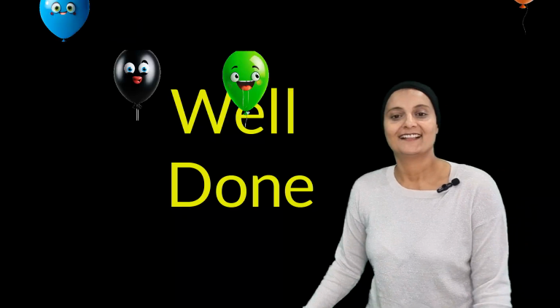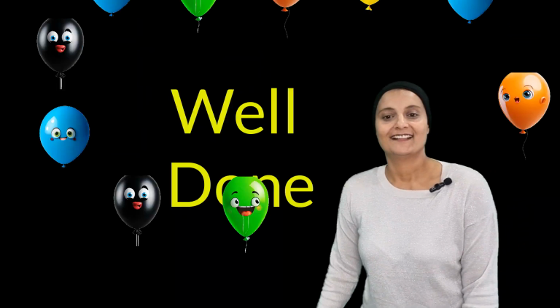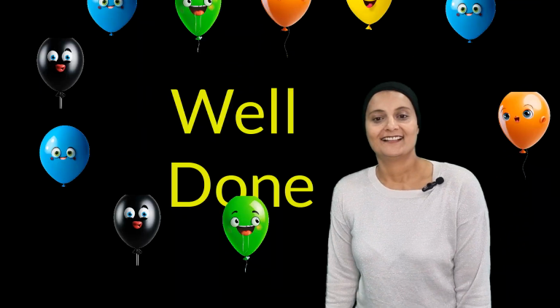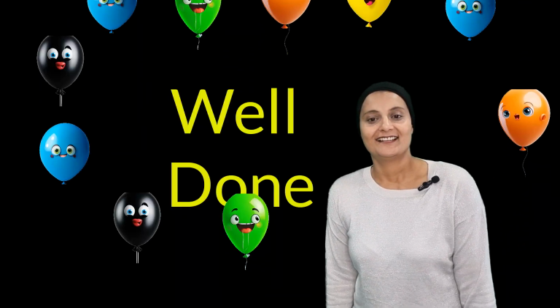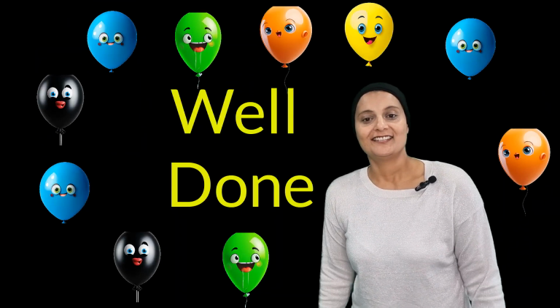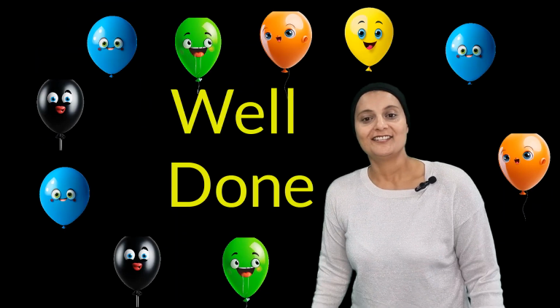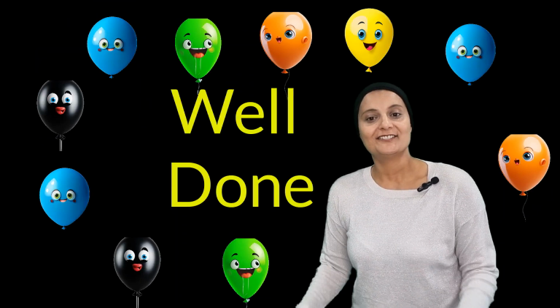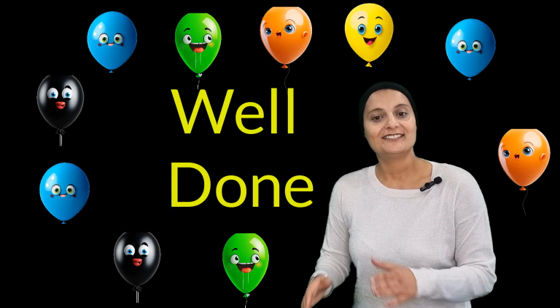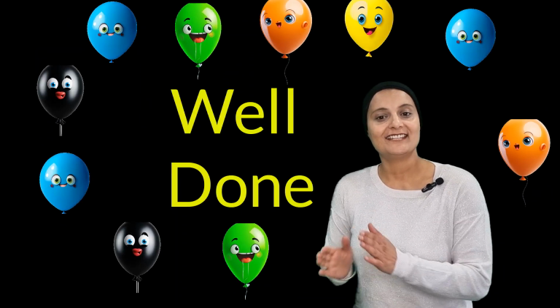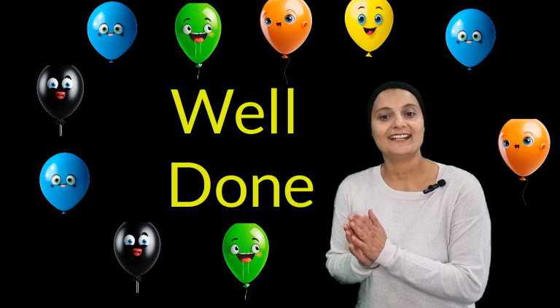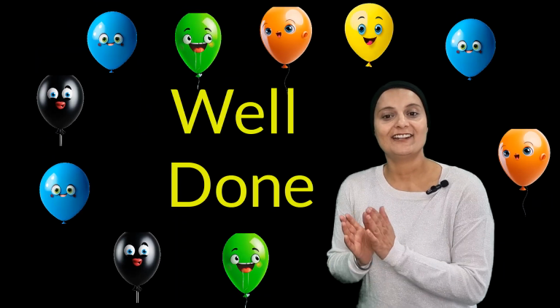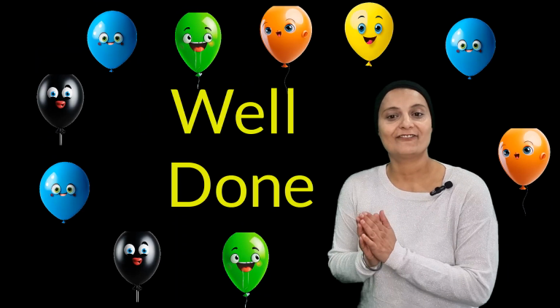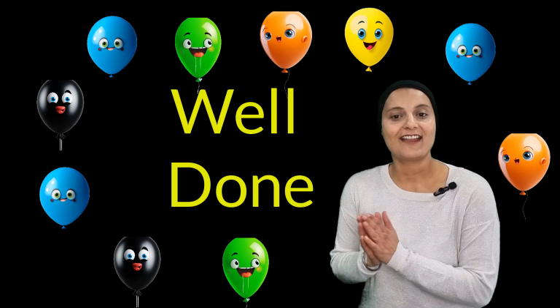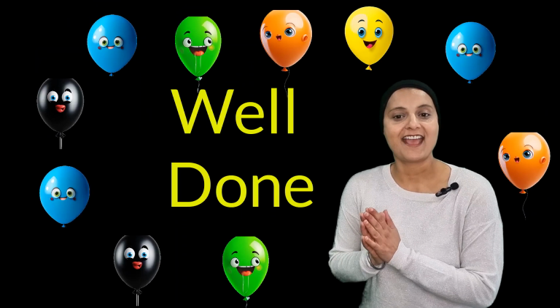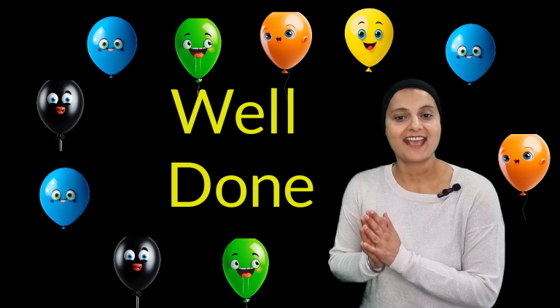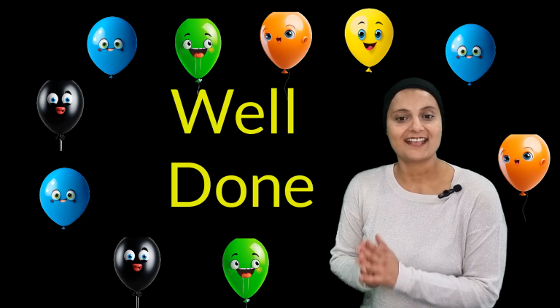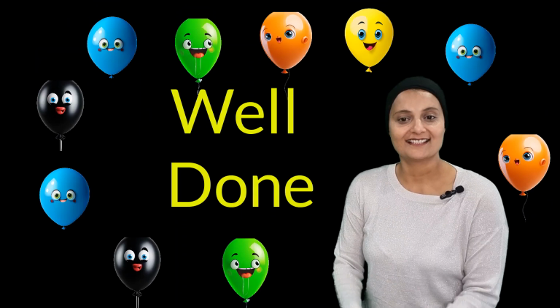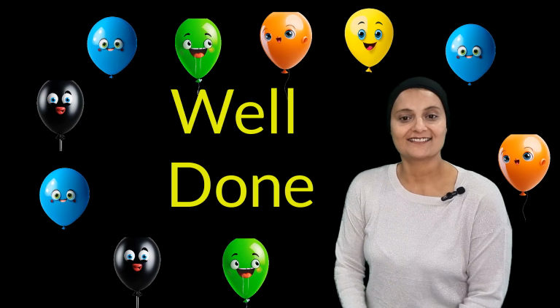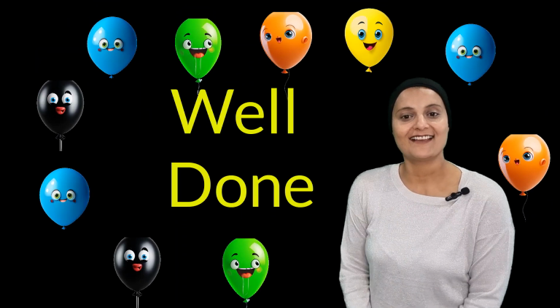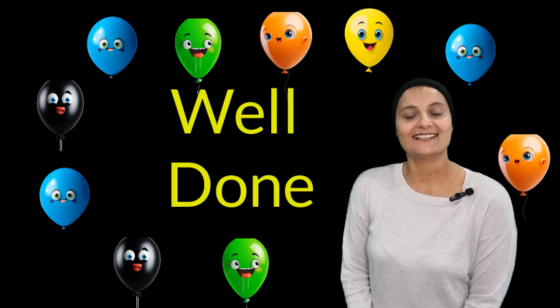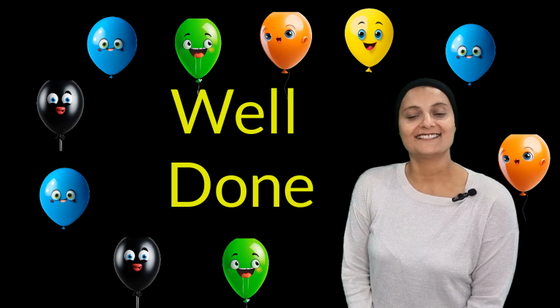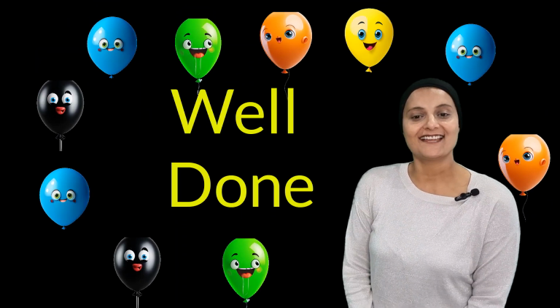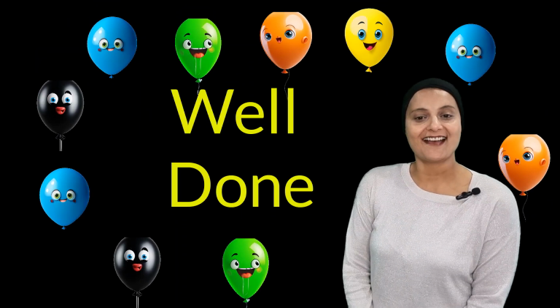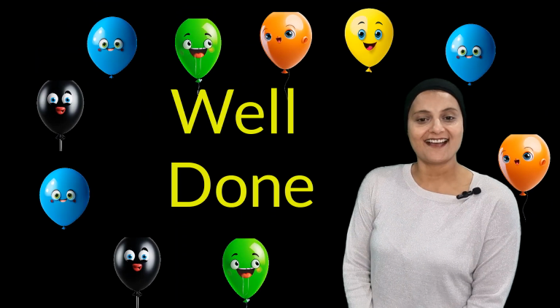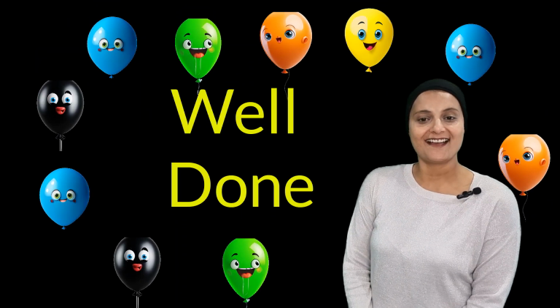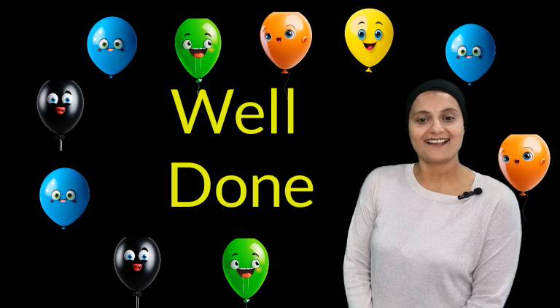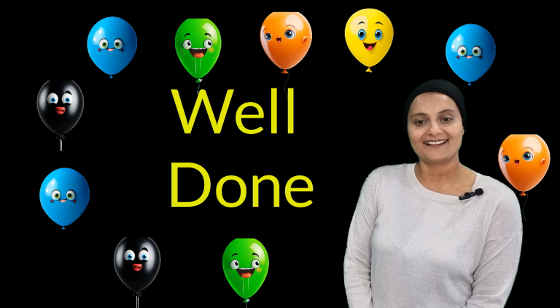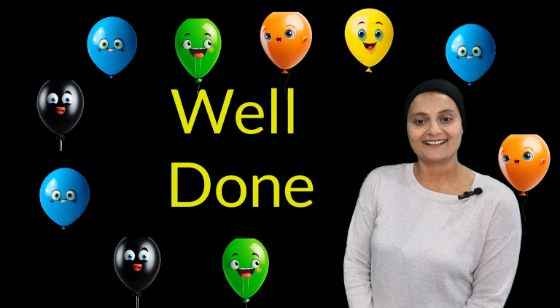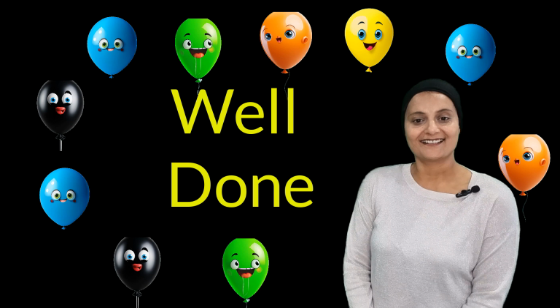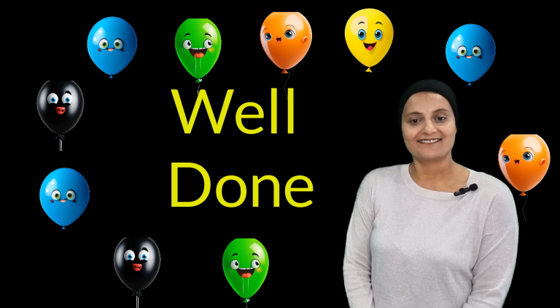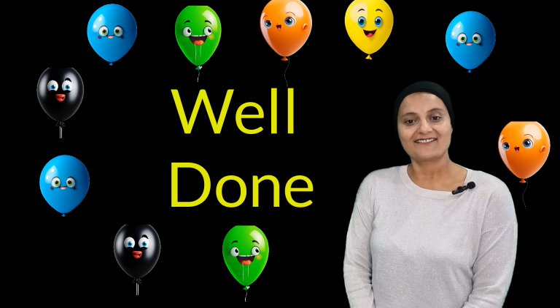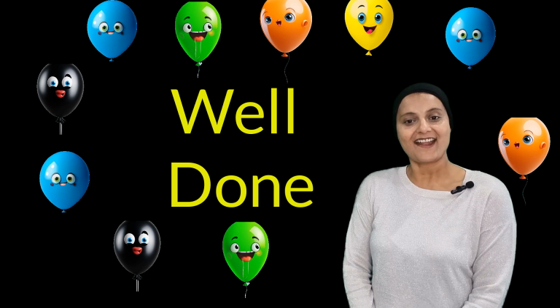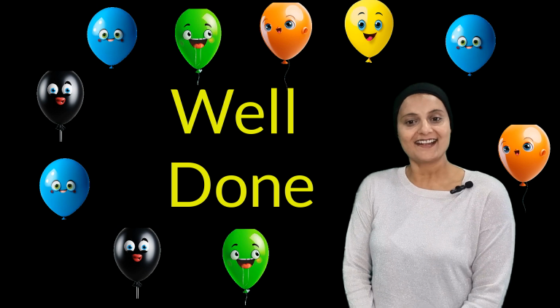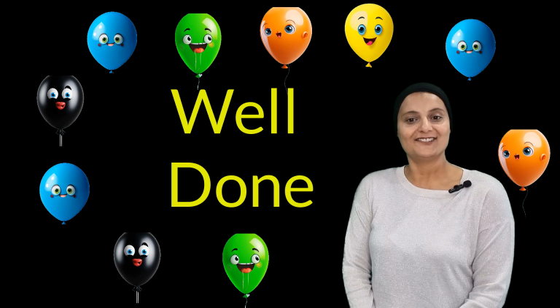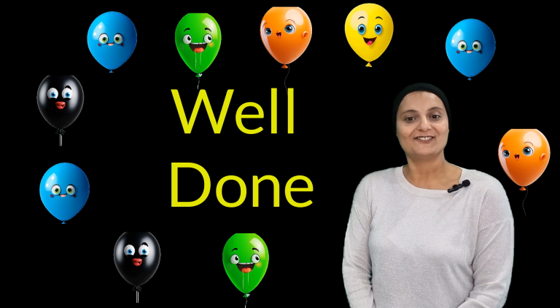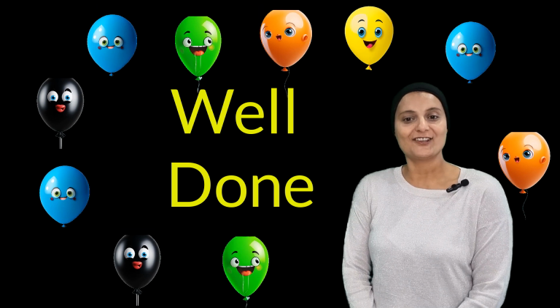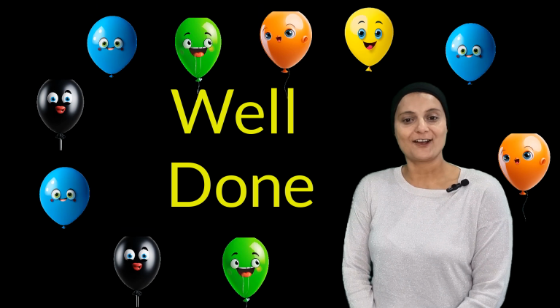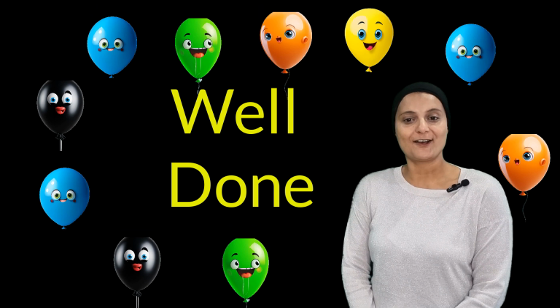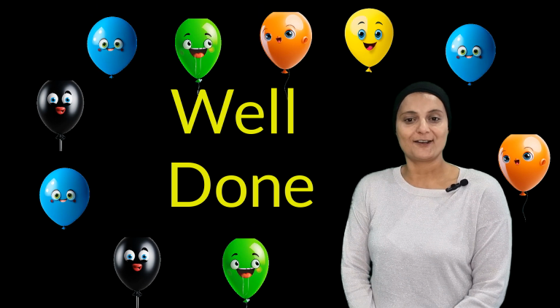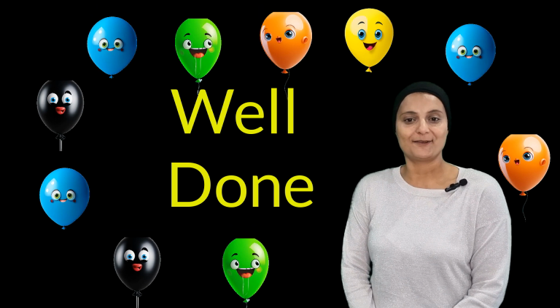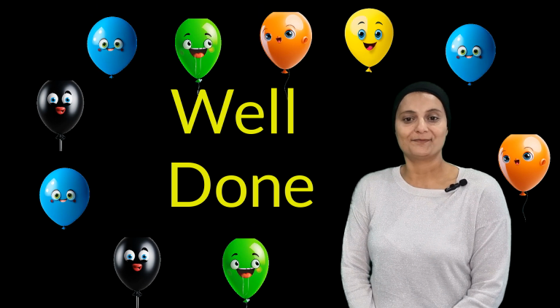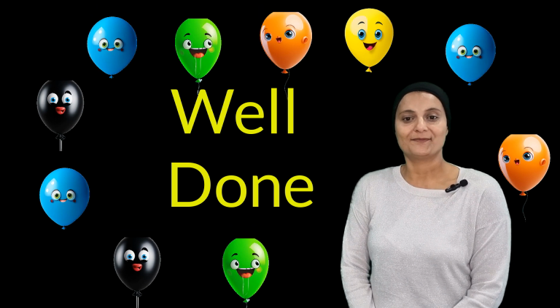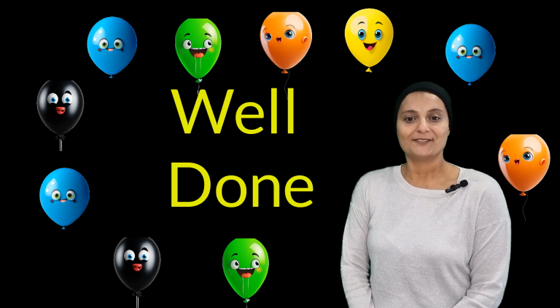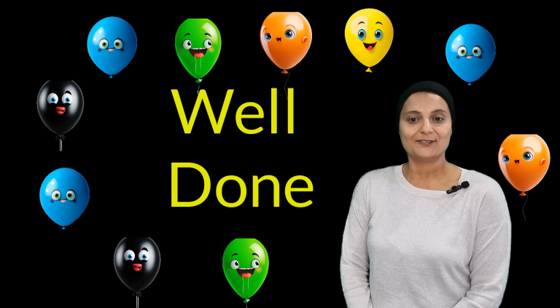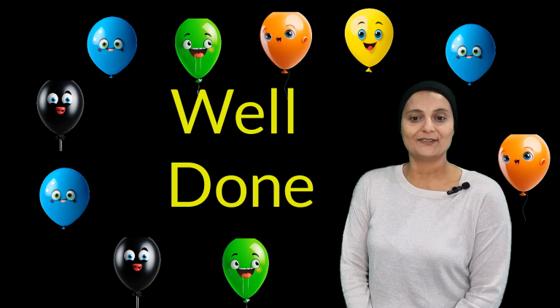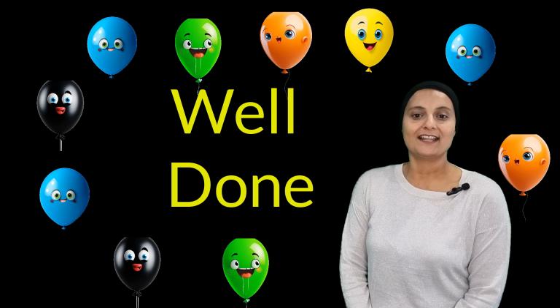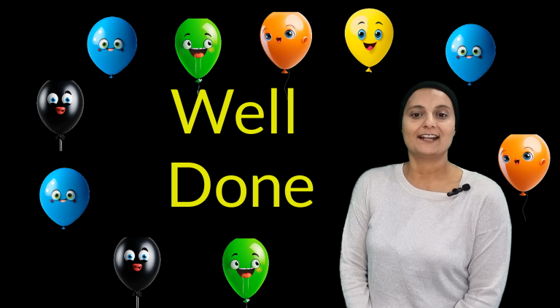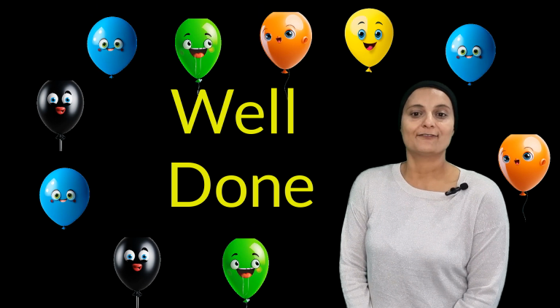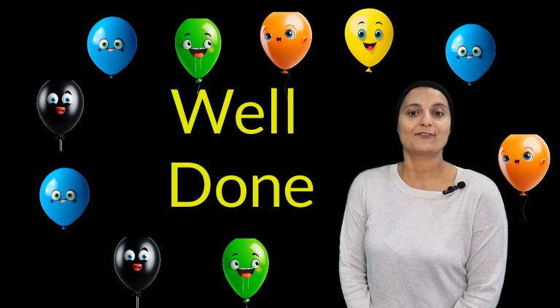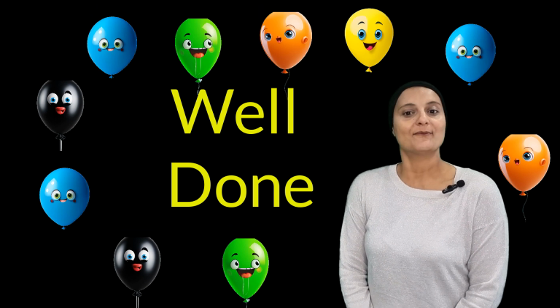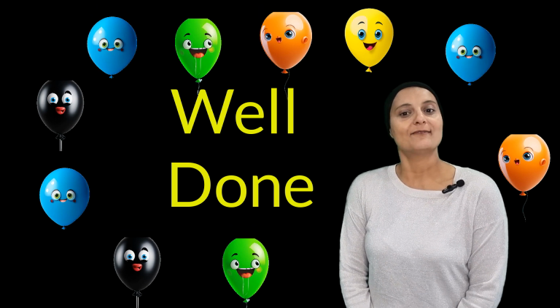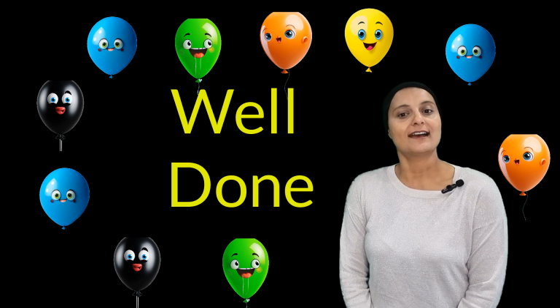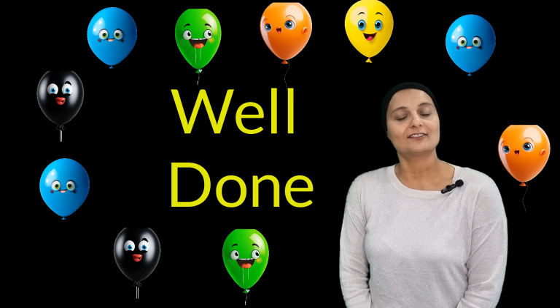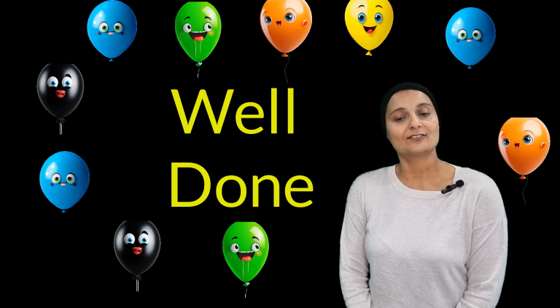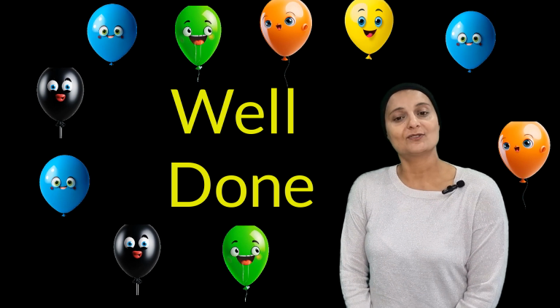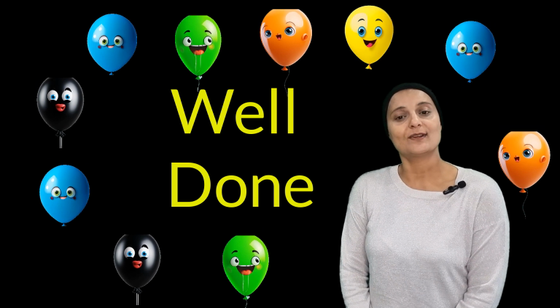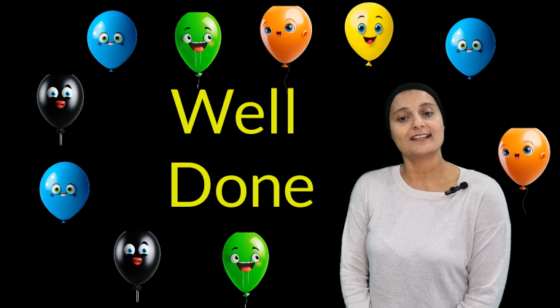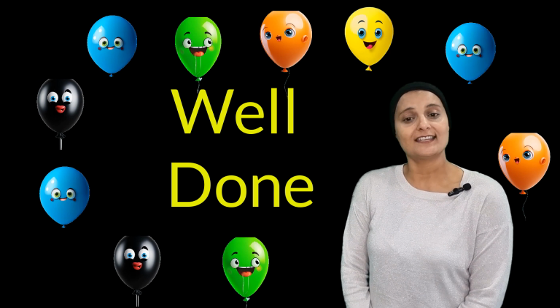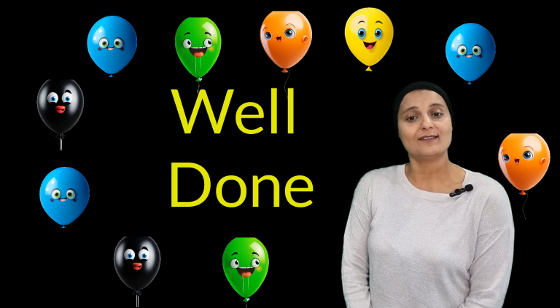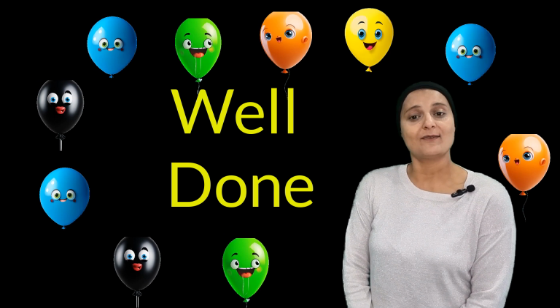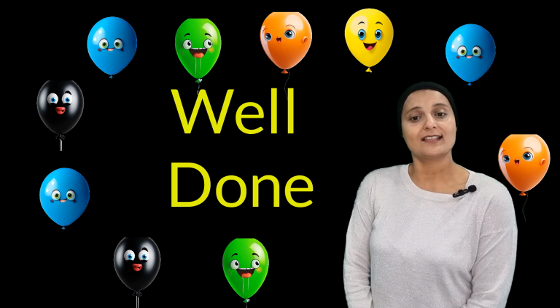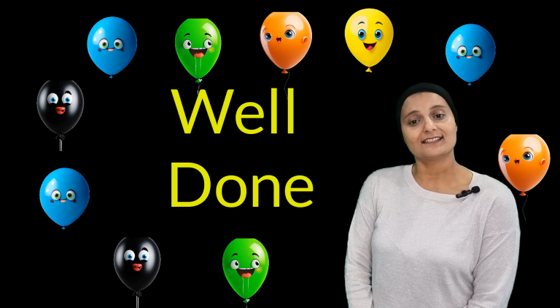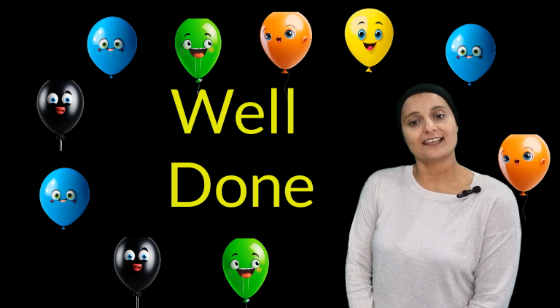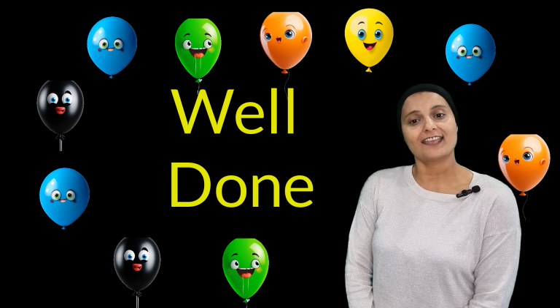You did it, friends! Well done, great job. You learned from one to twenty once again.